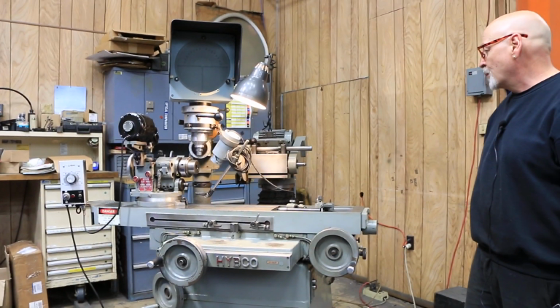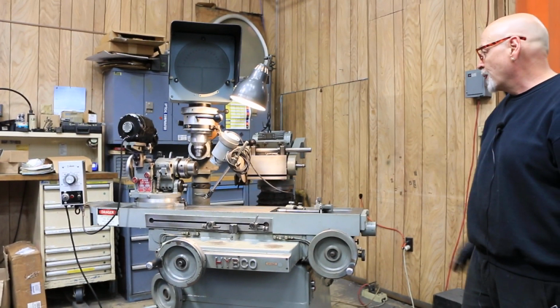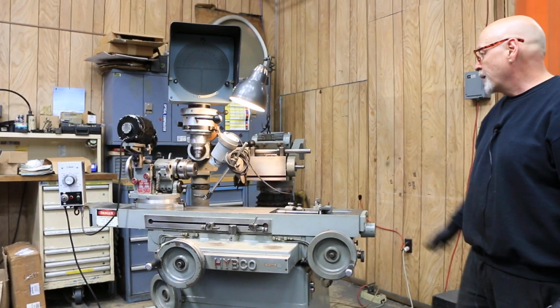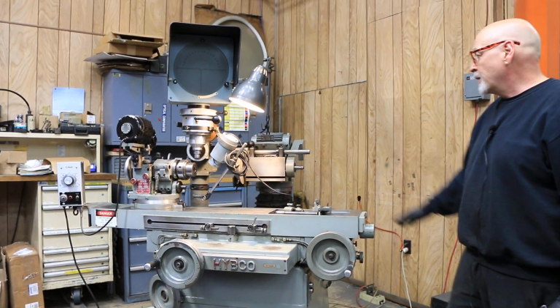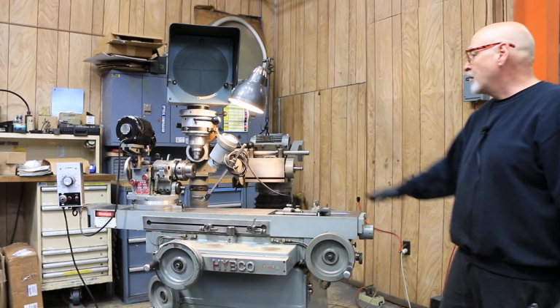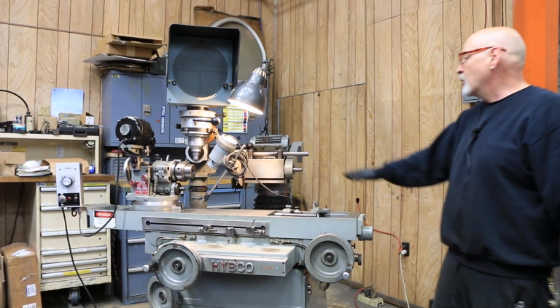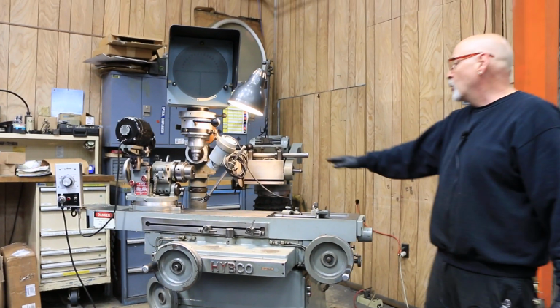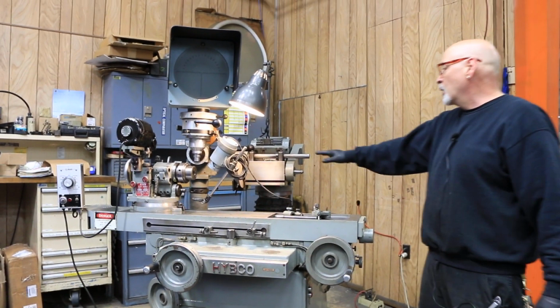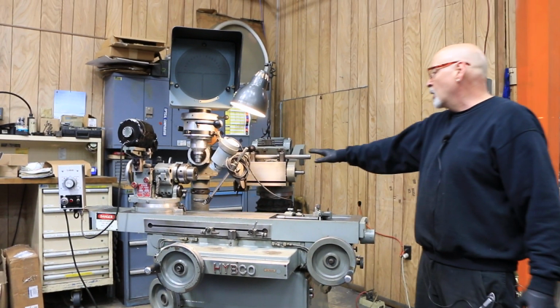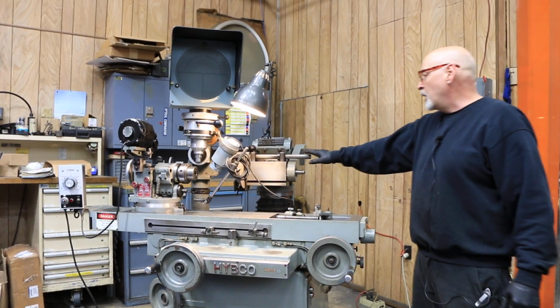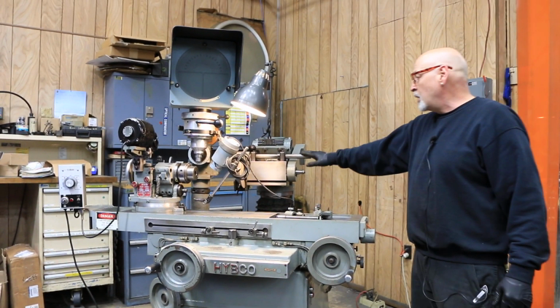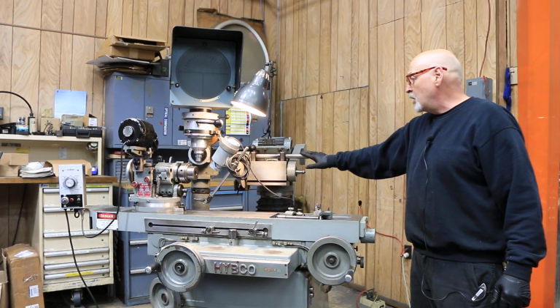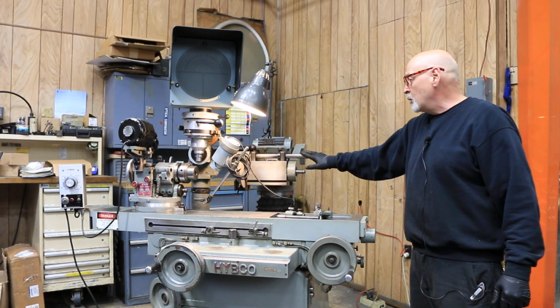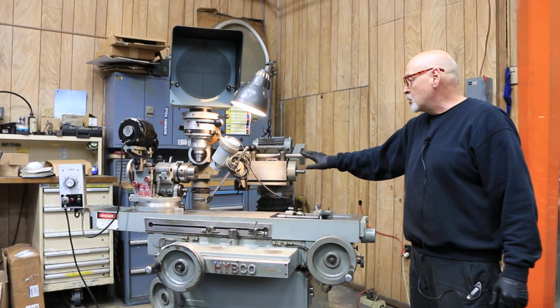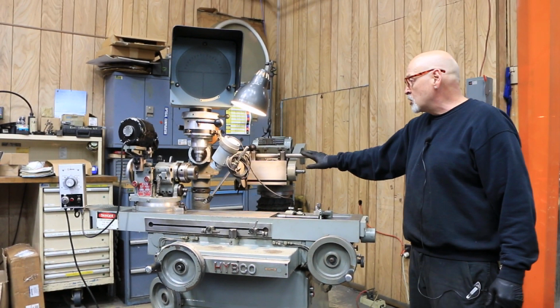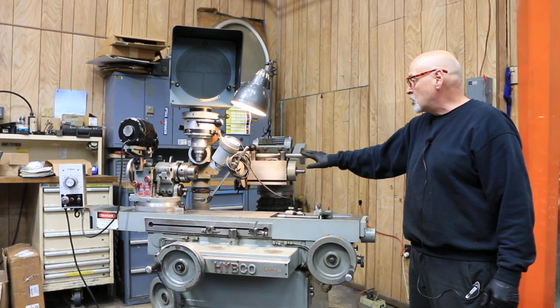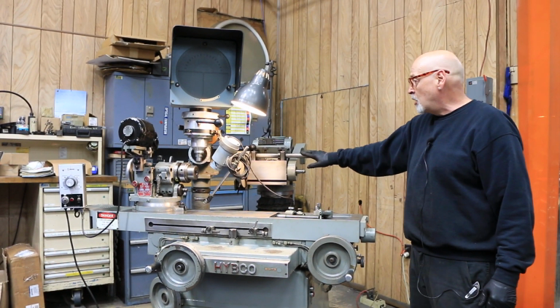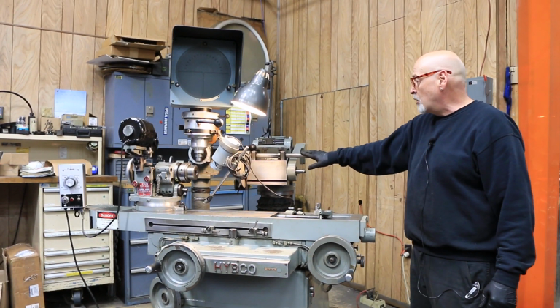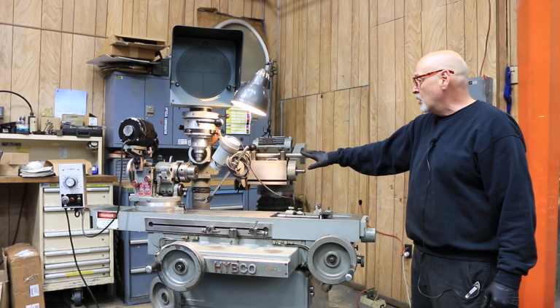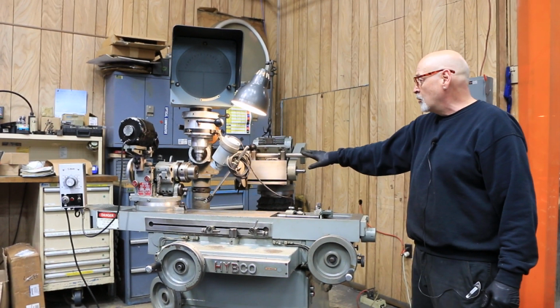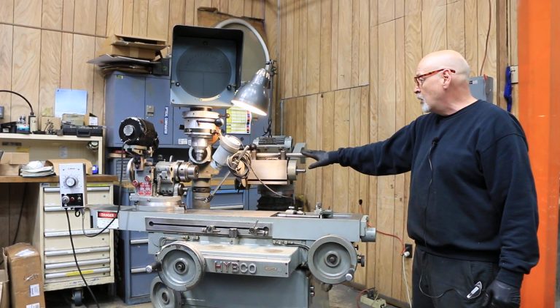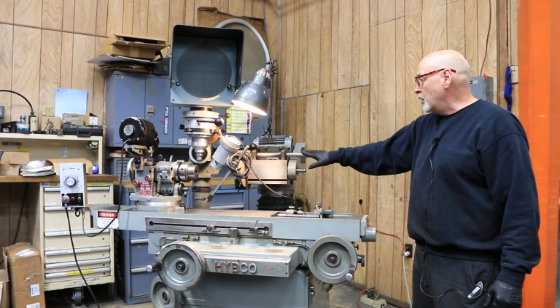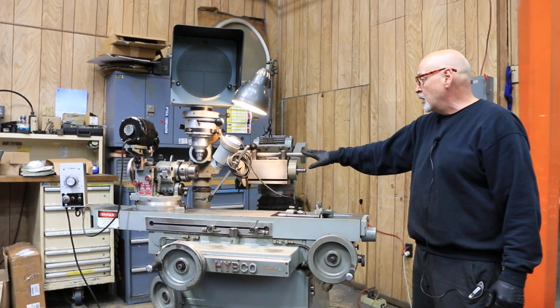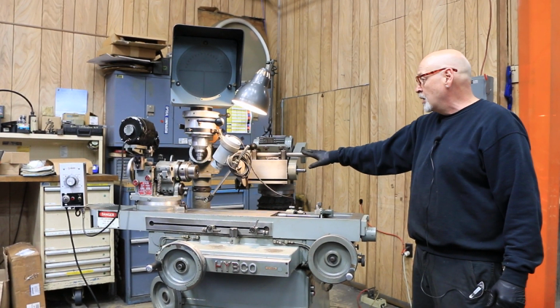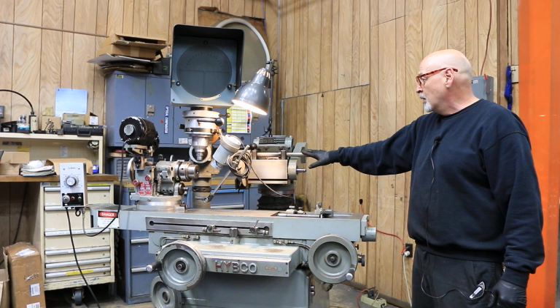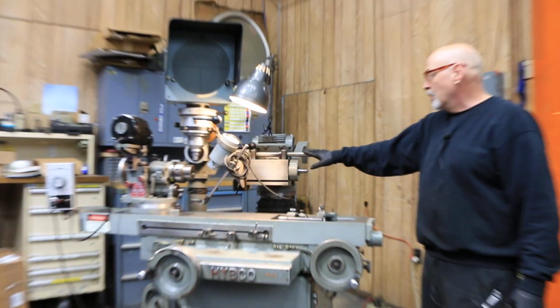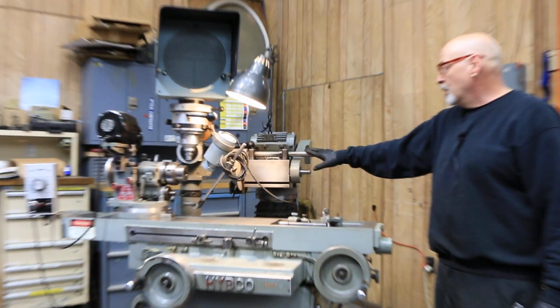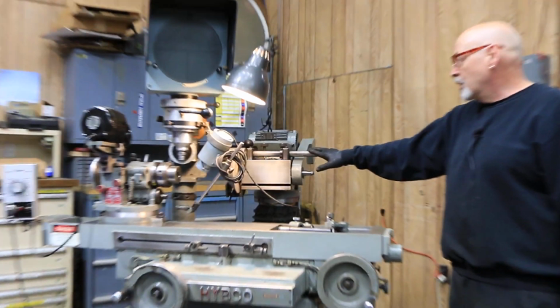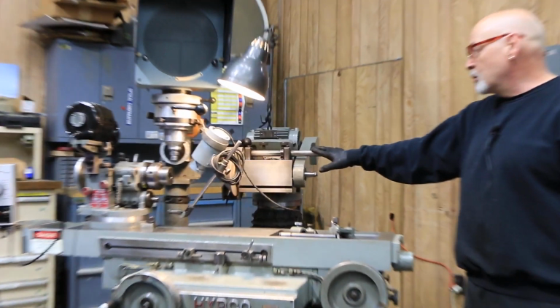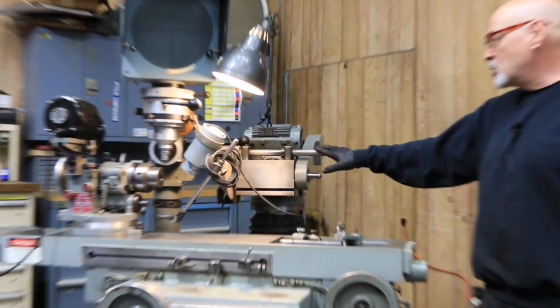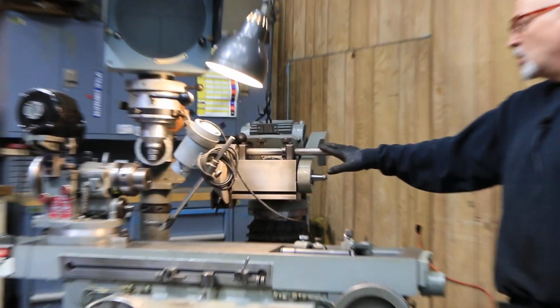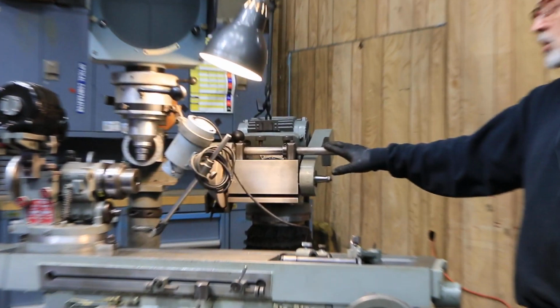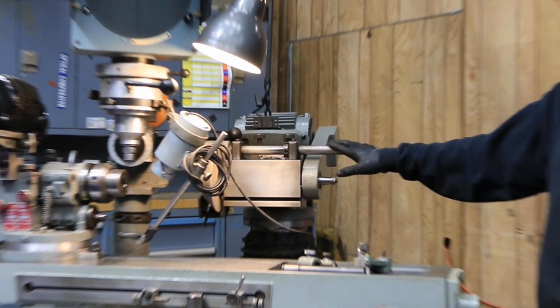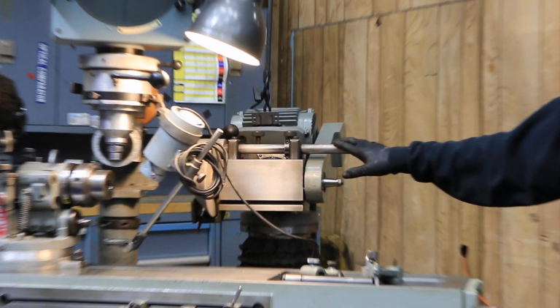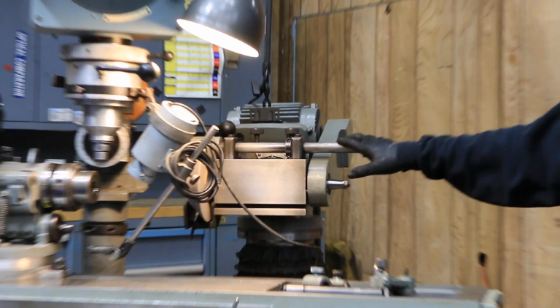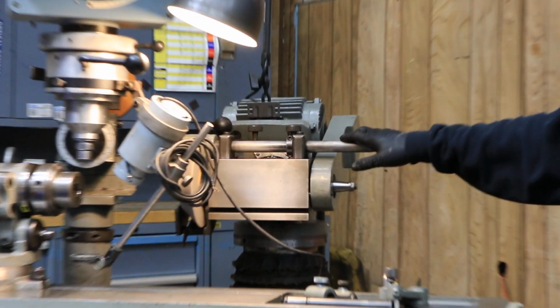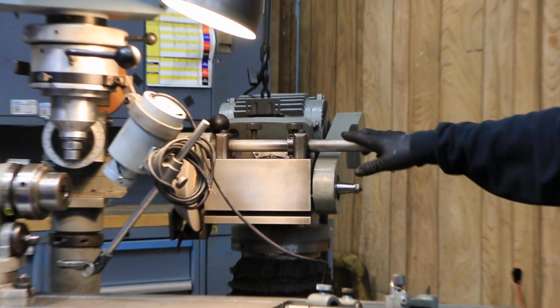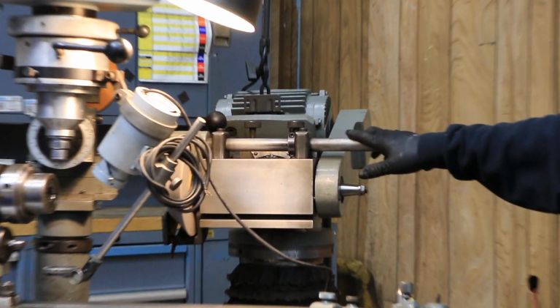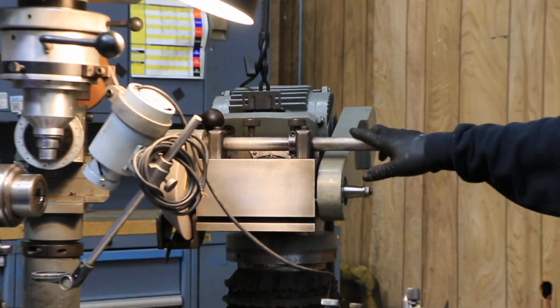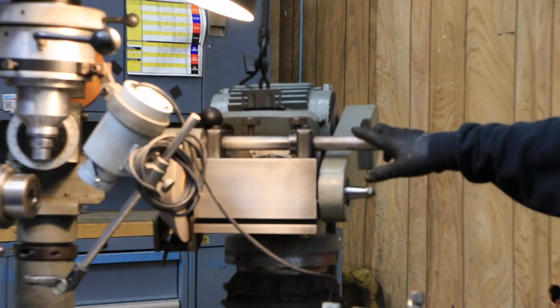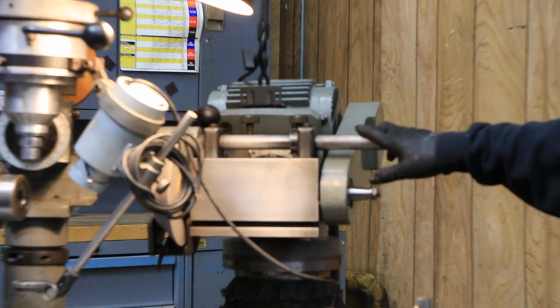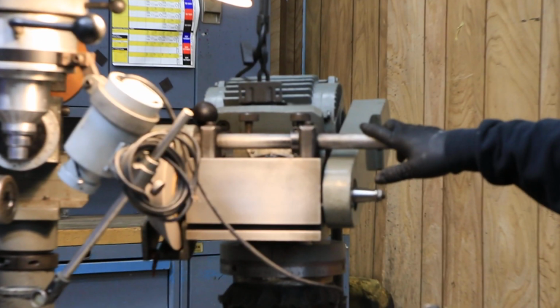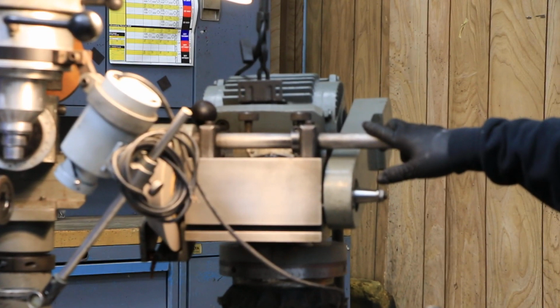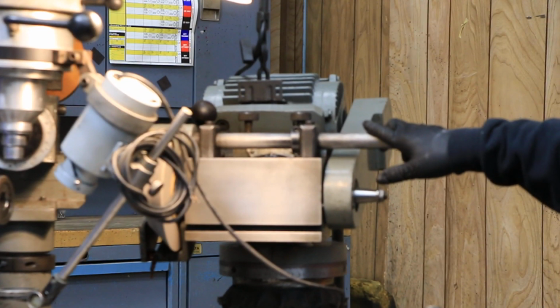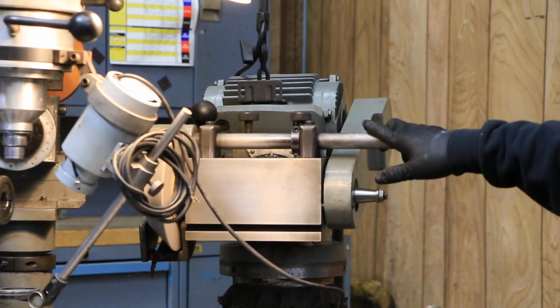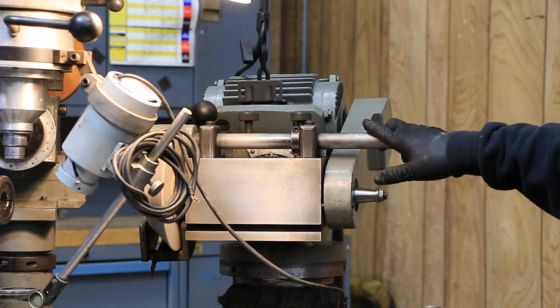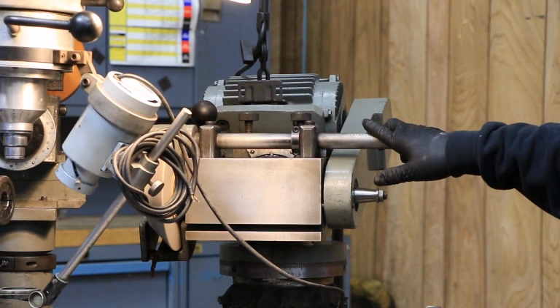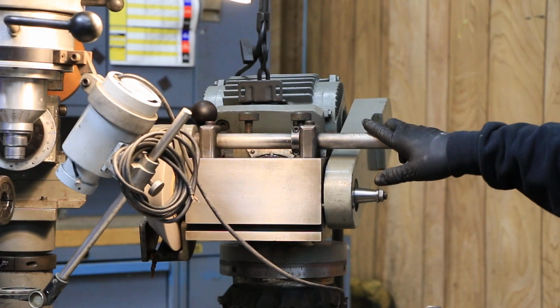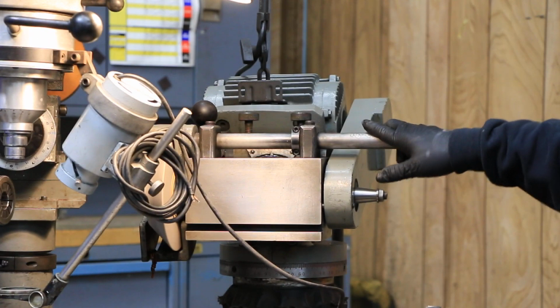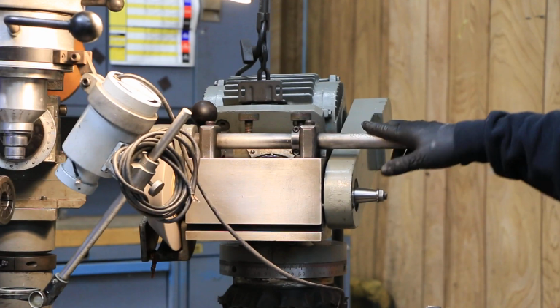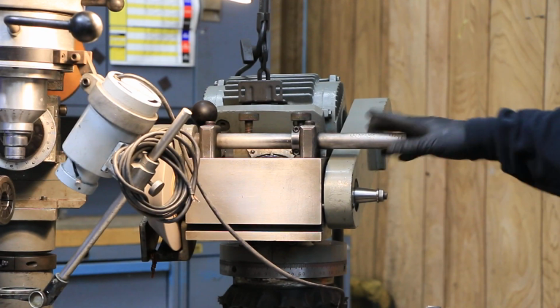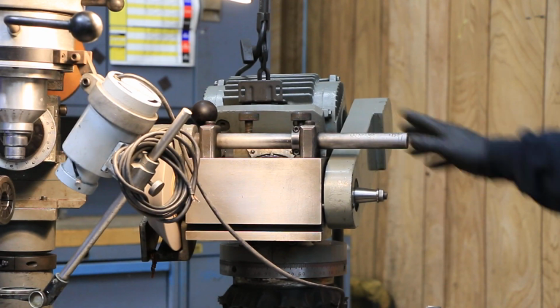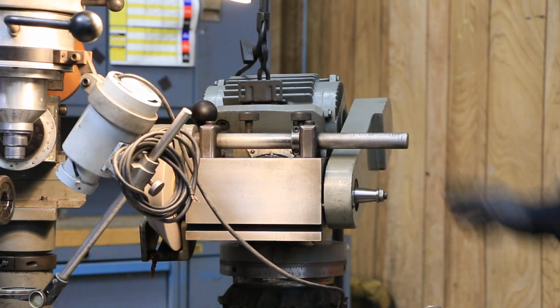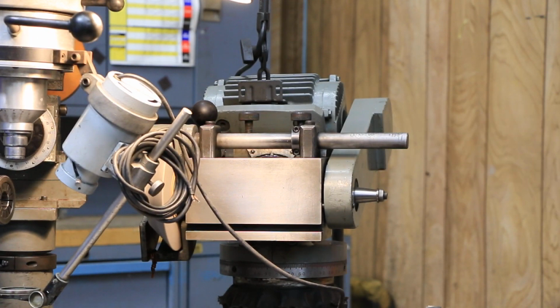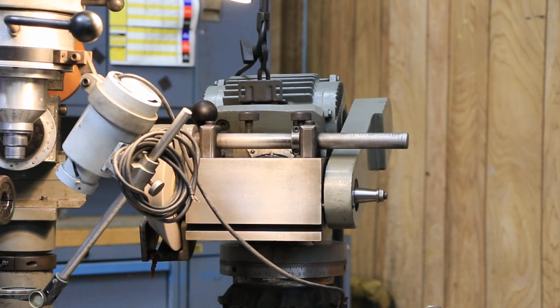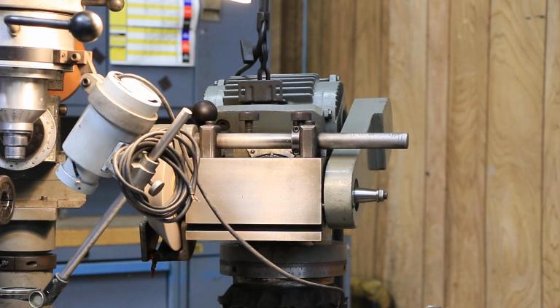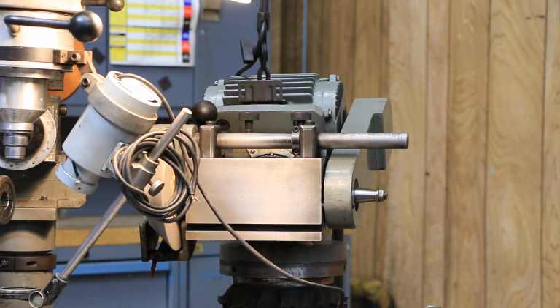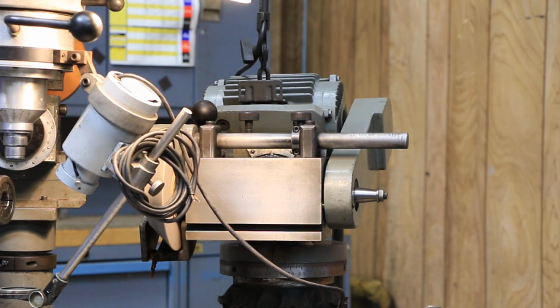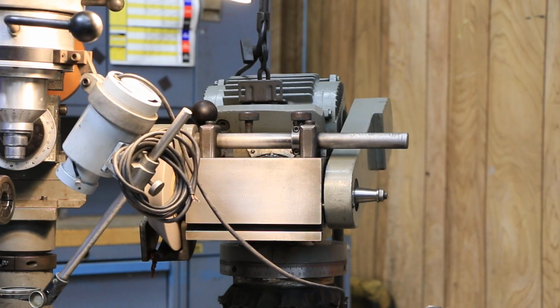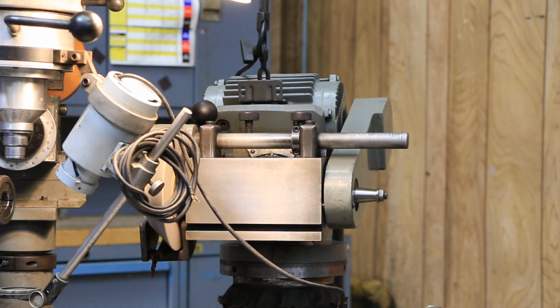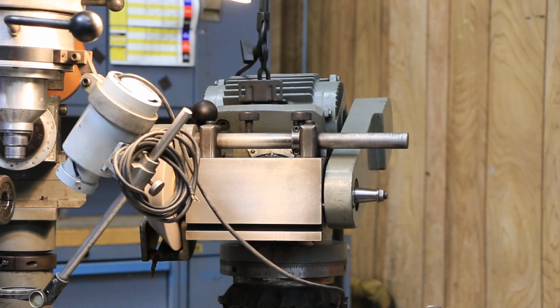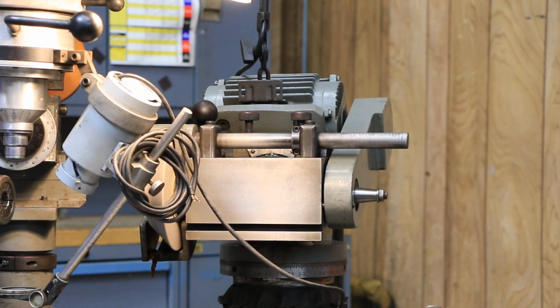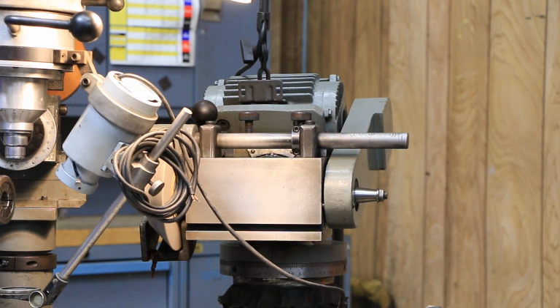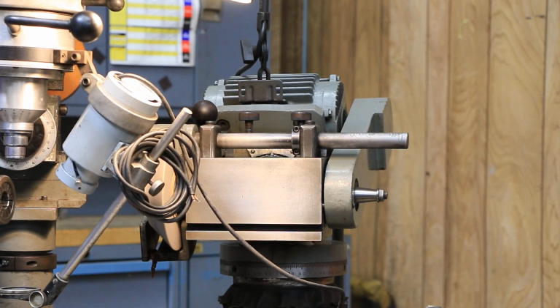You have your wheel head here which is currently running. The machine is wired for 220 volts, three phase.